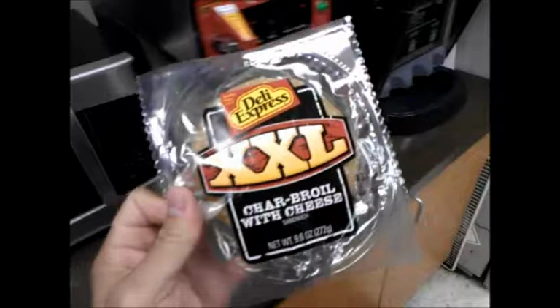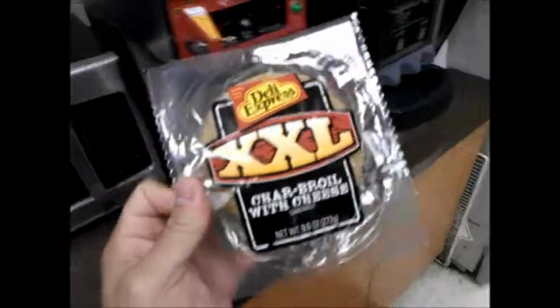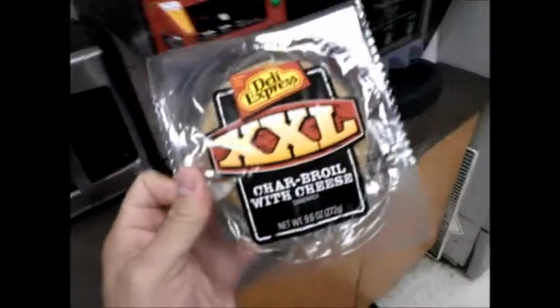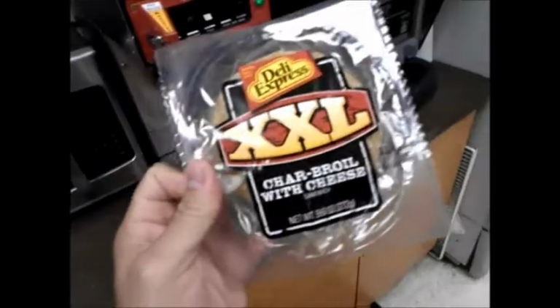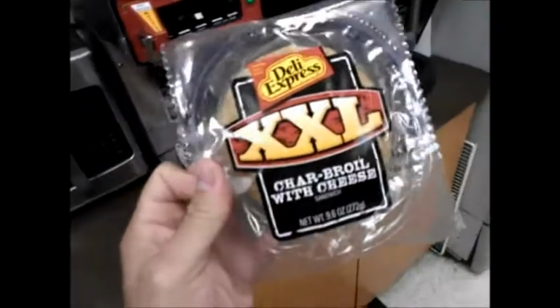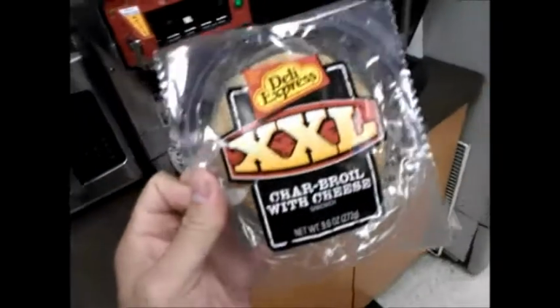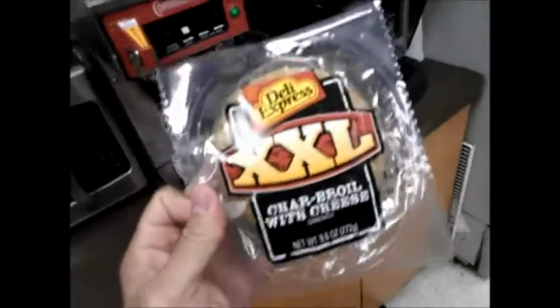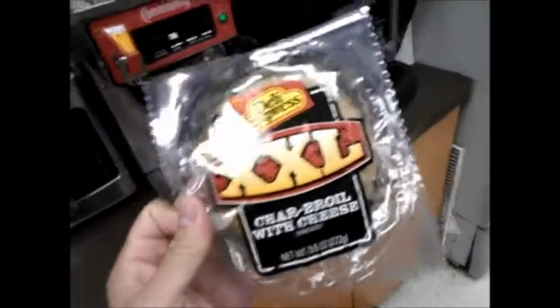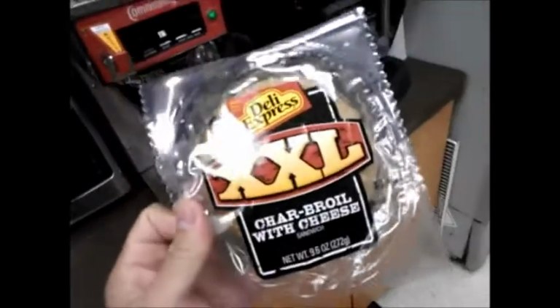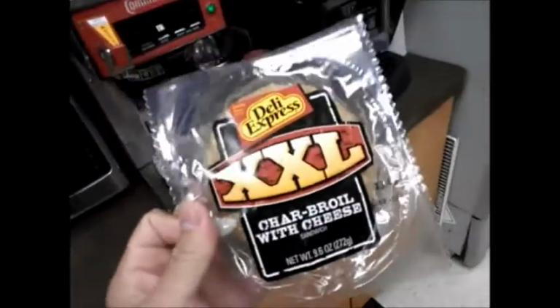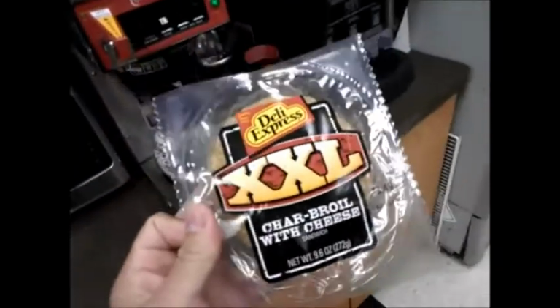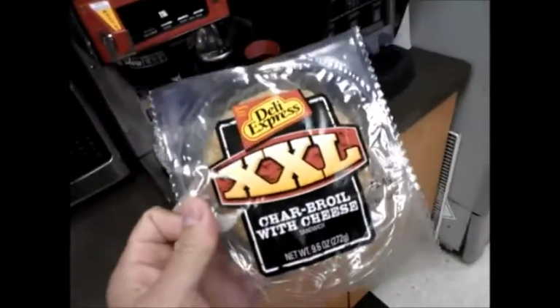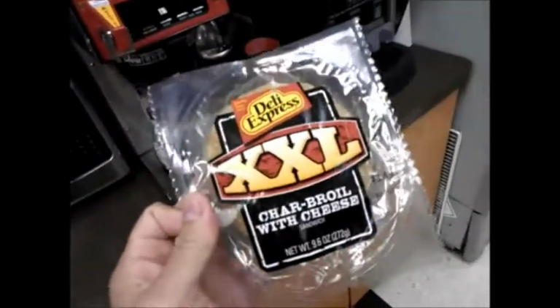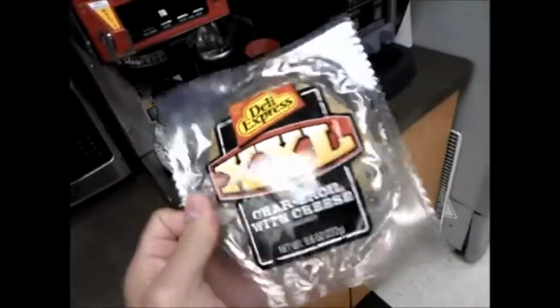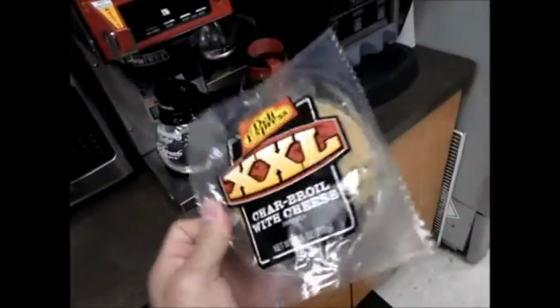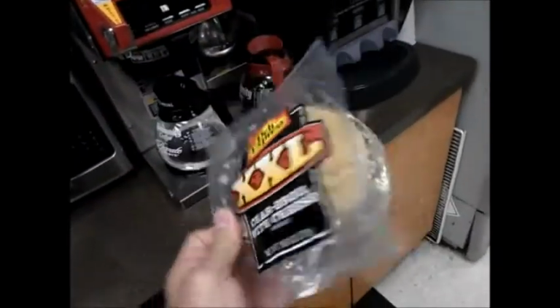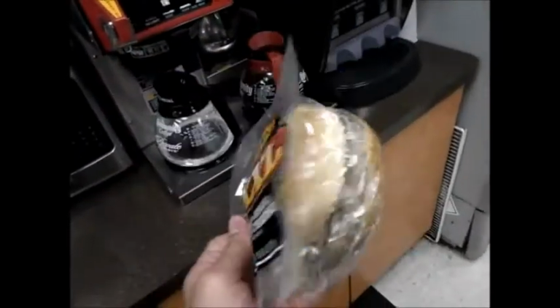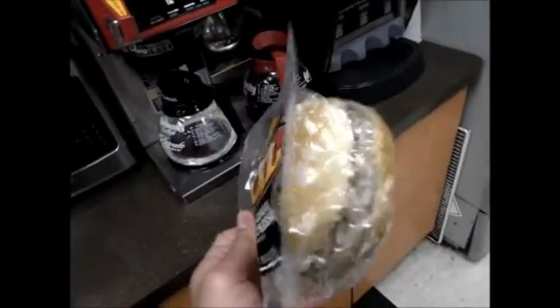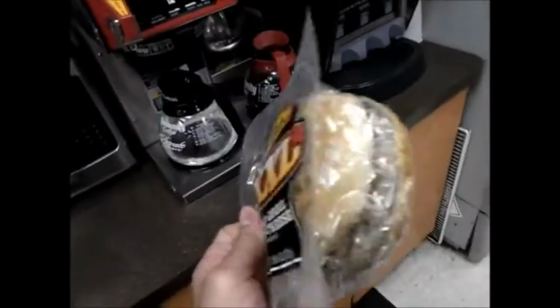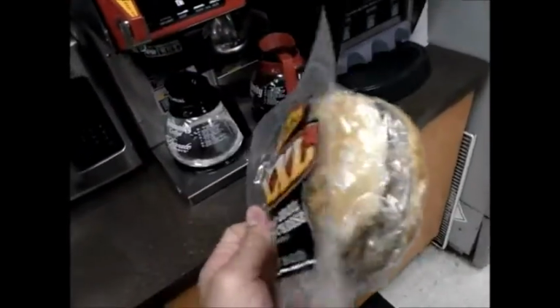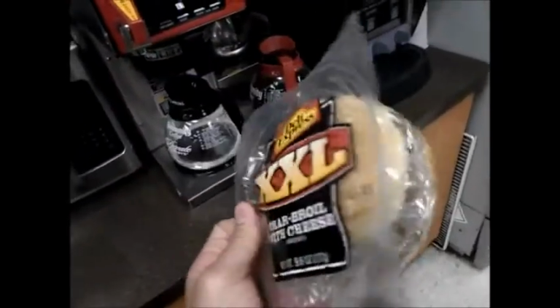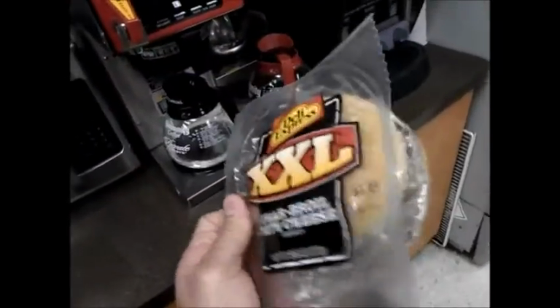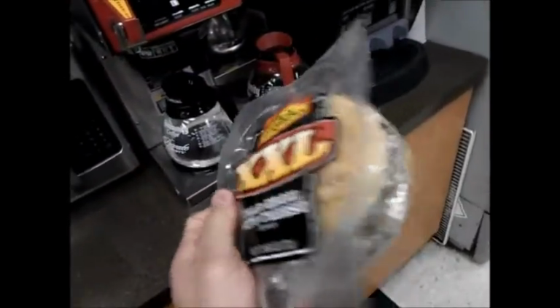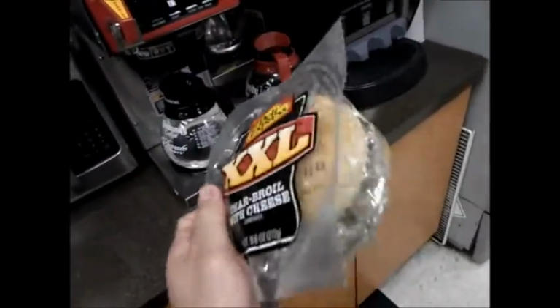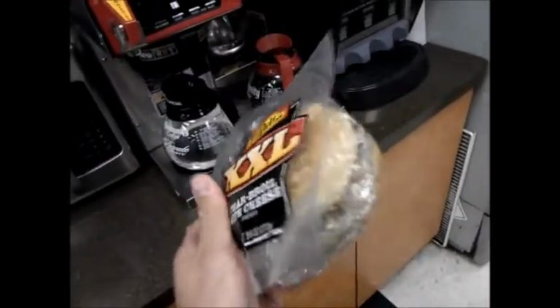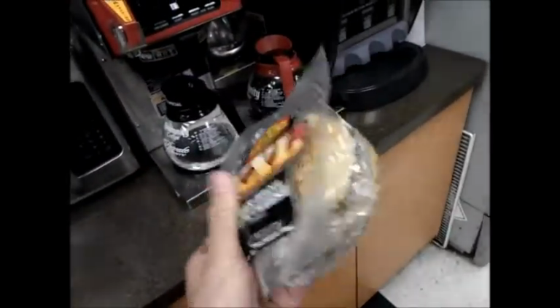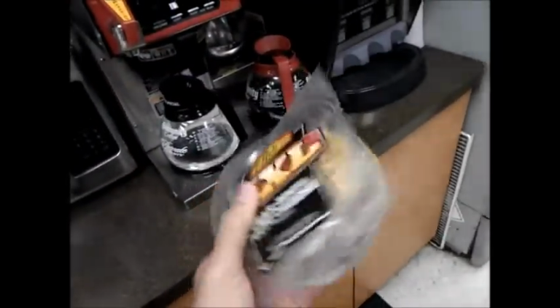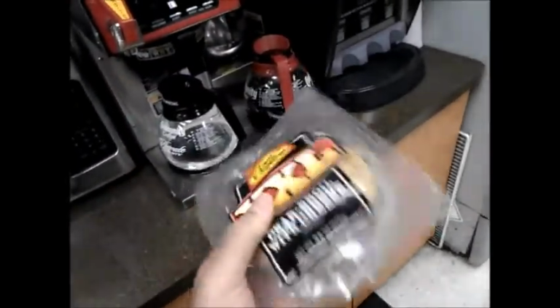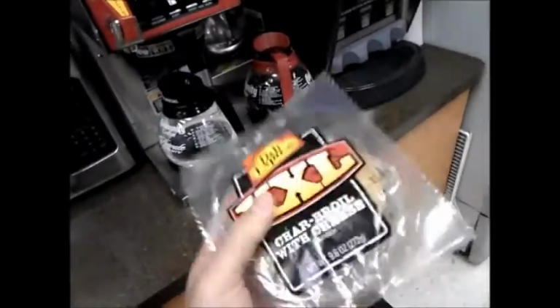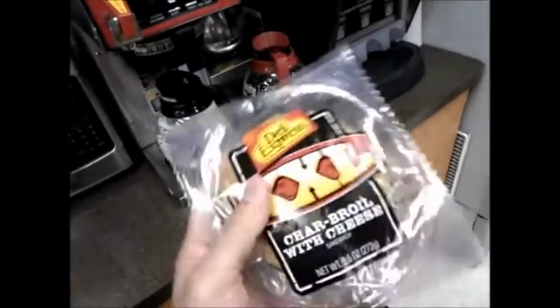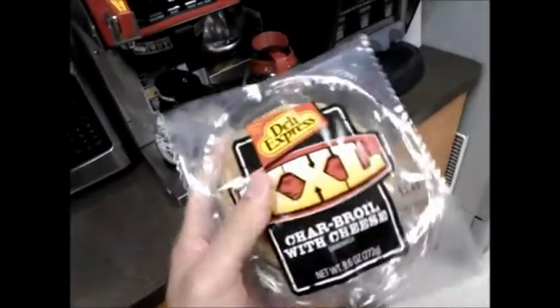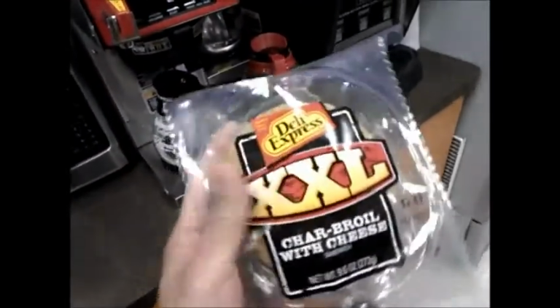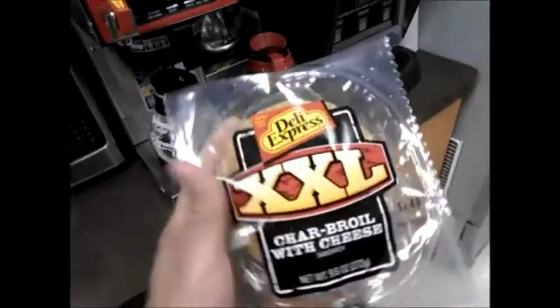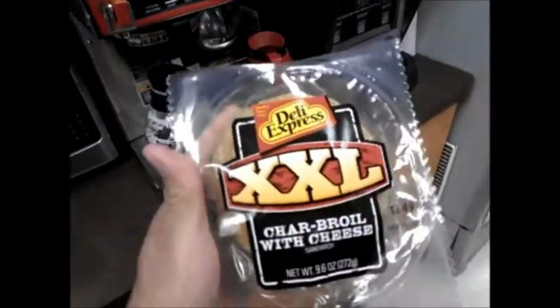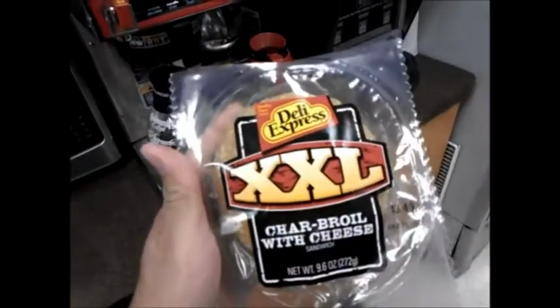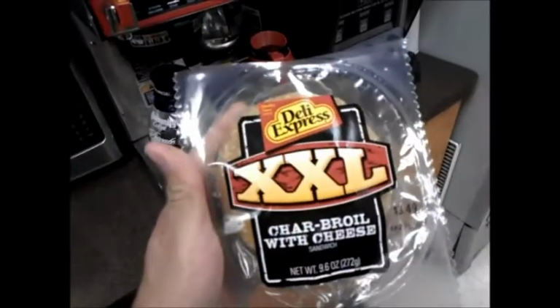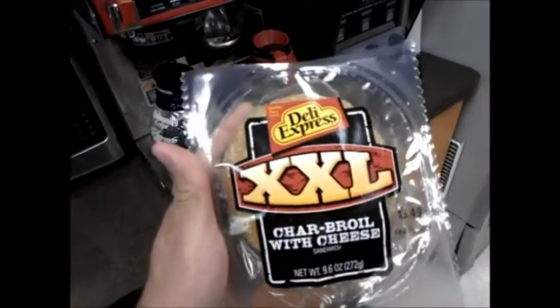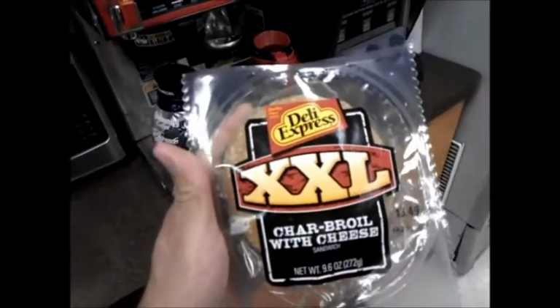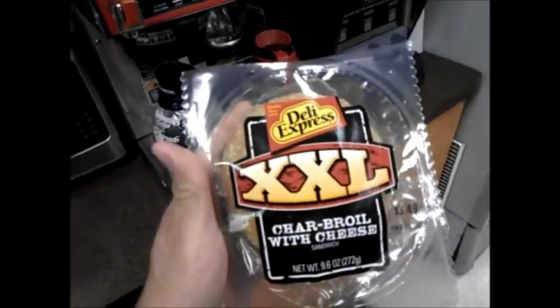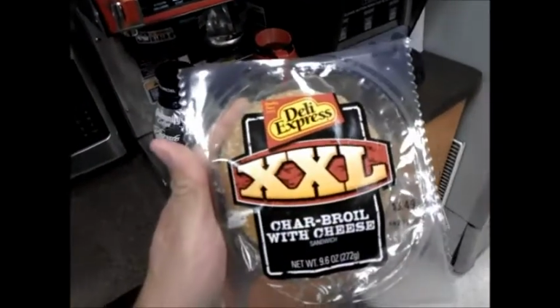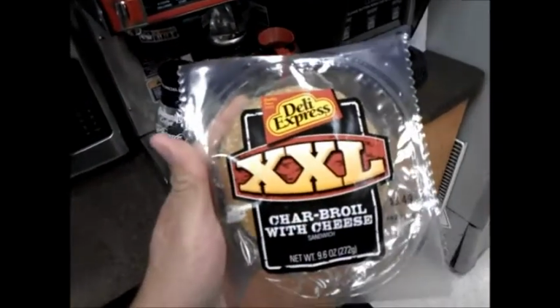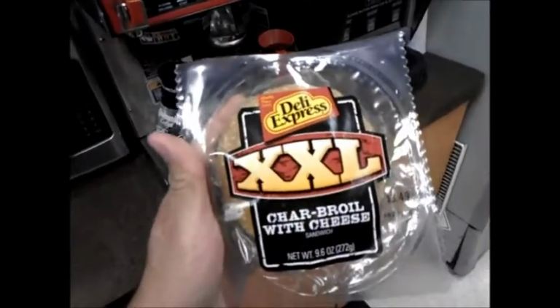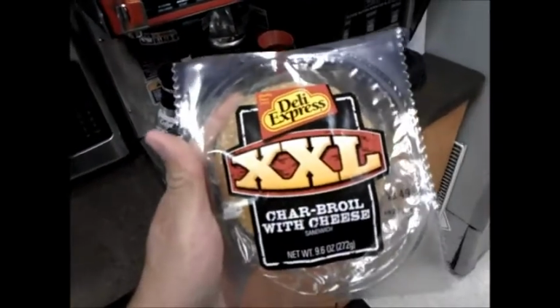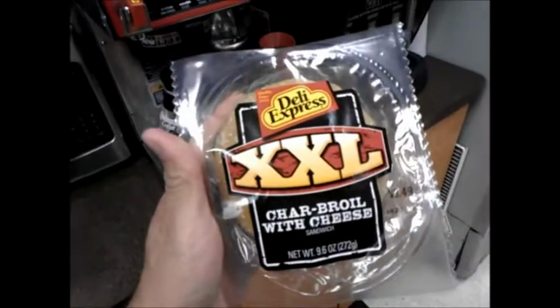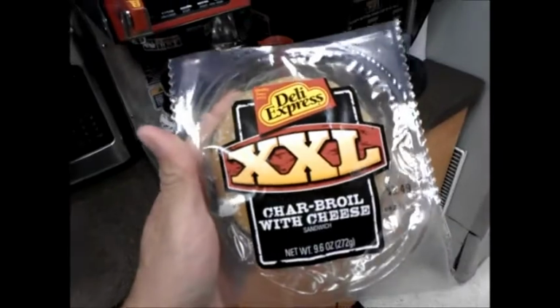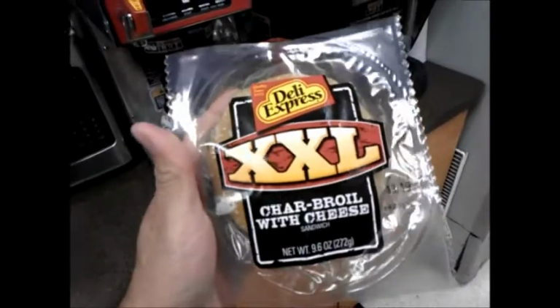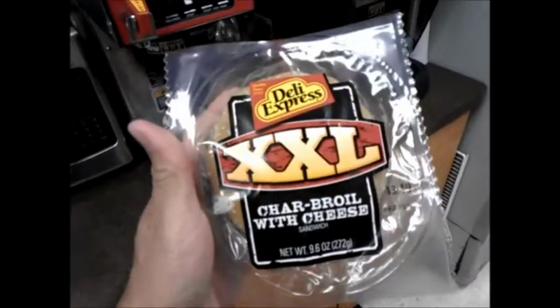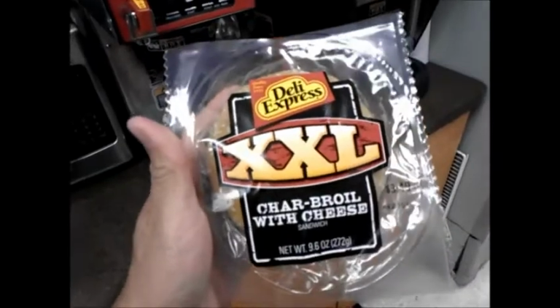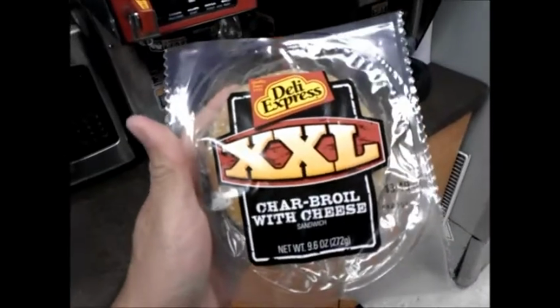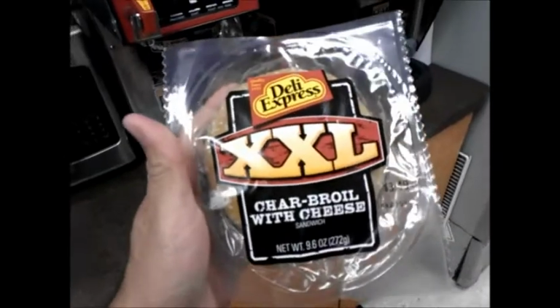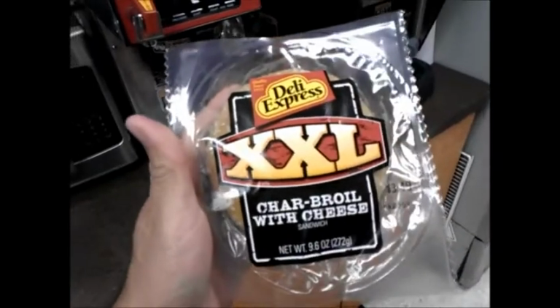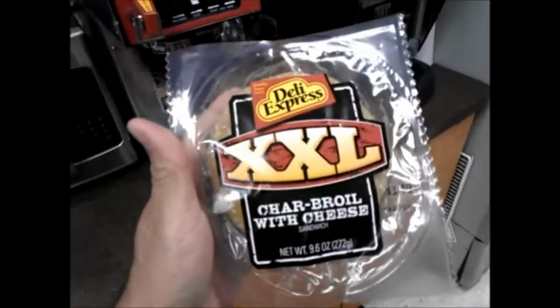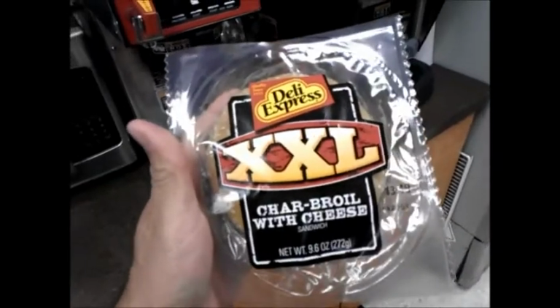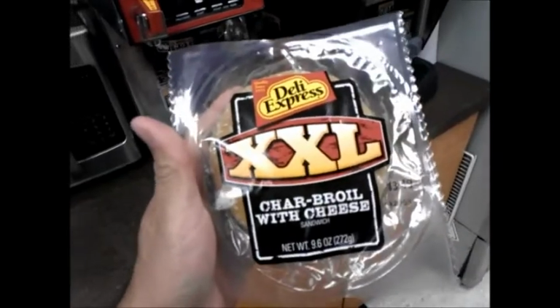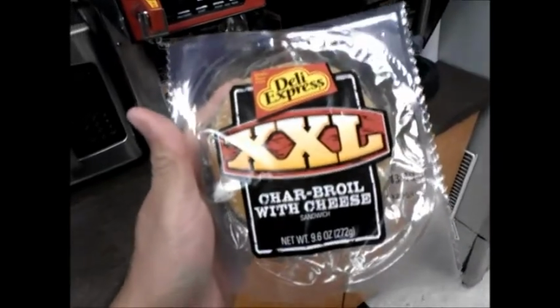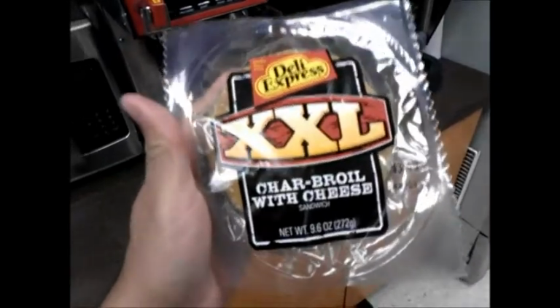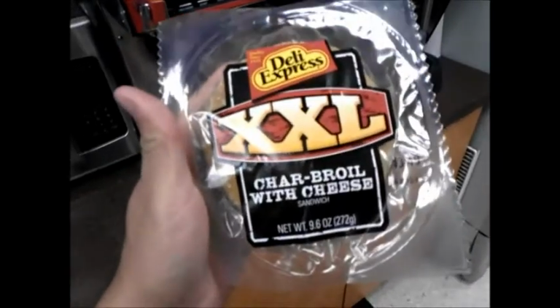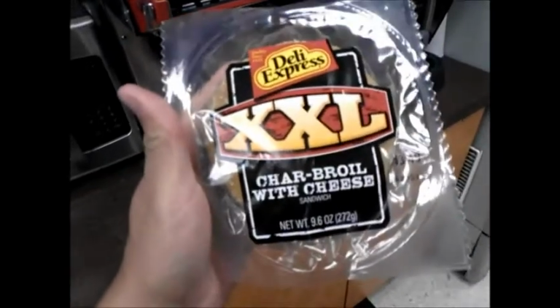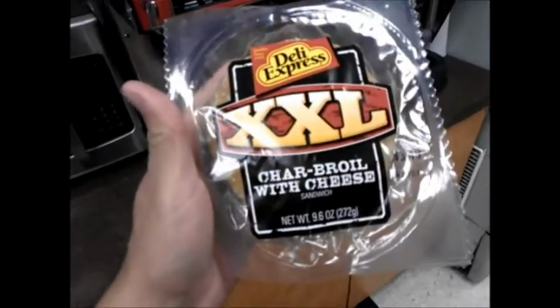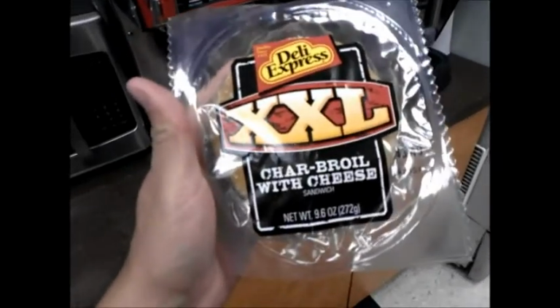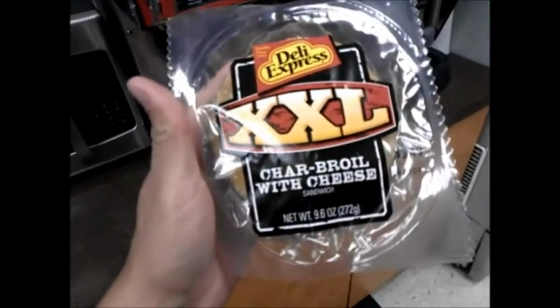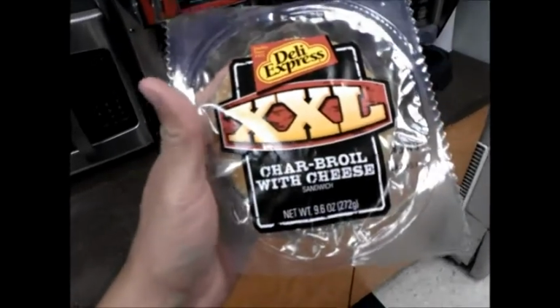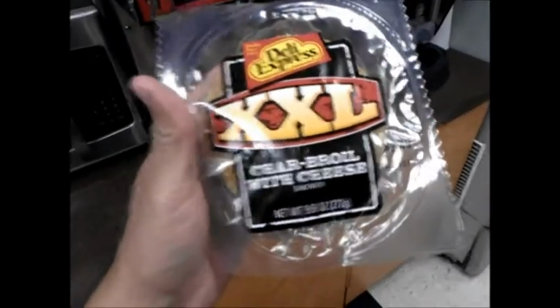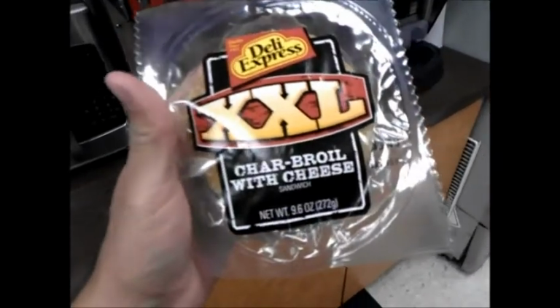Alright guys, it's me, the mayor. I'm getting a little bit hungry now, and I found this thing — the Deli Express XXL Char-Broil with Cheese Sandwich.